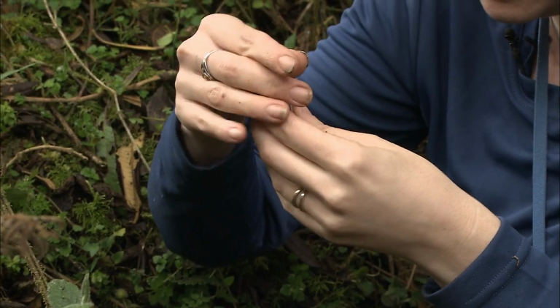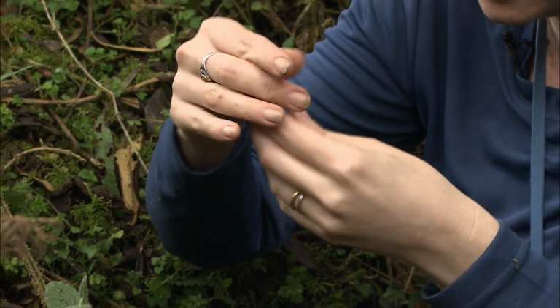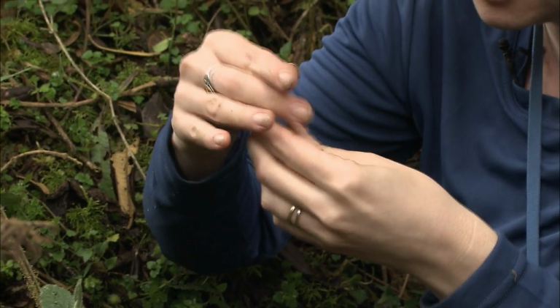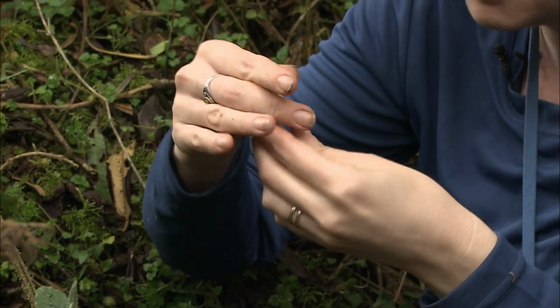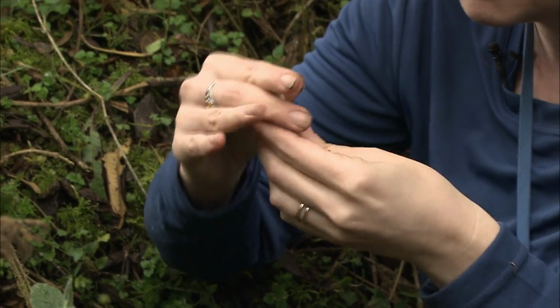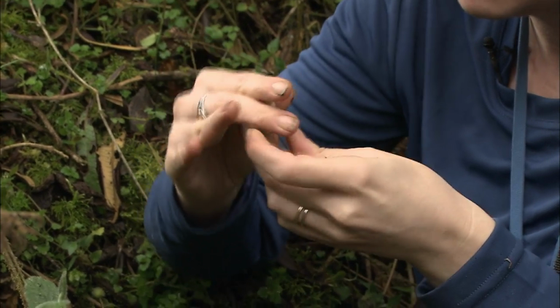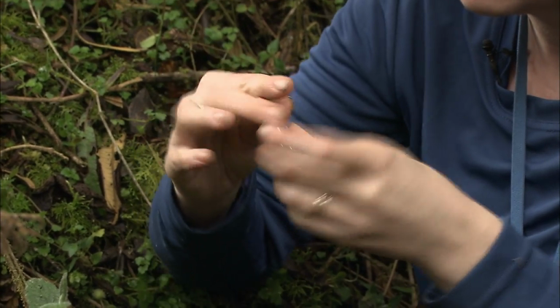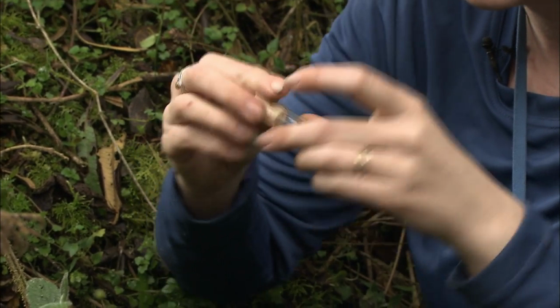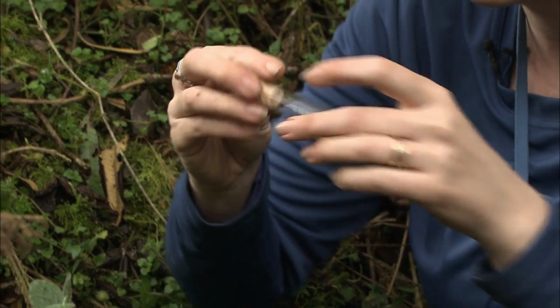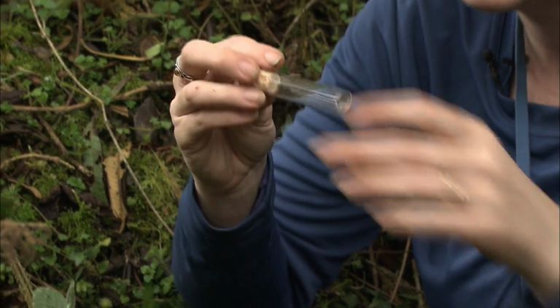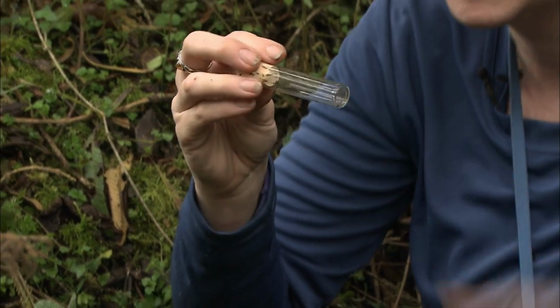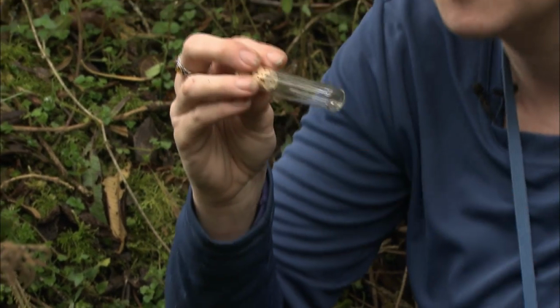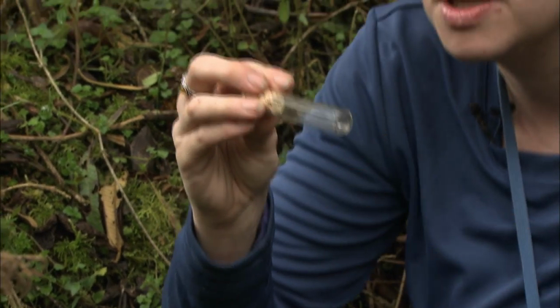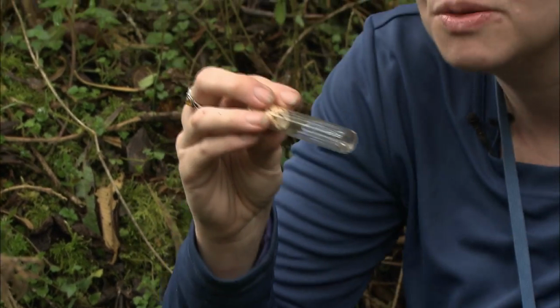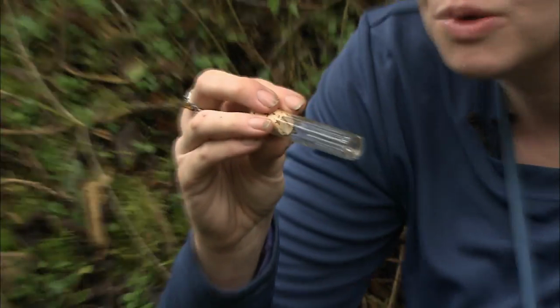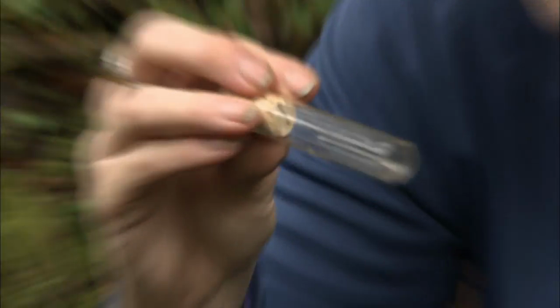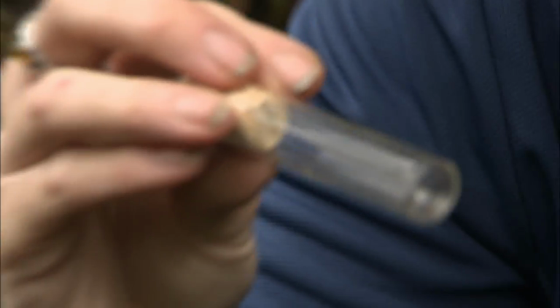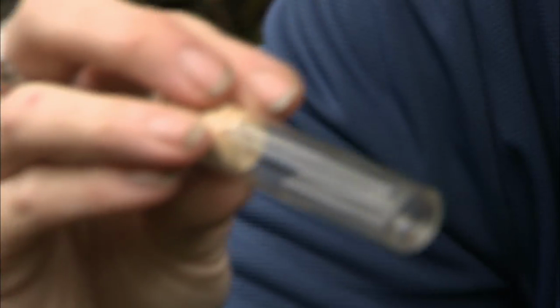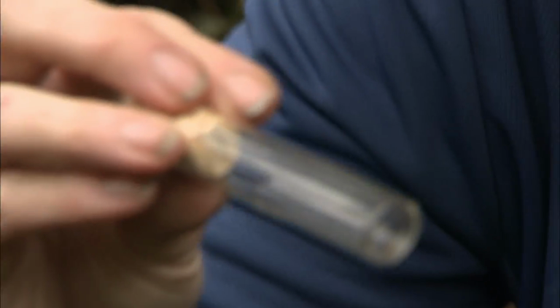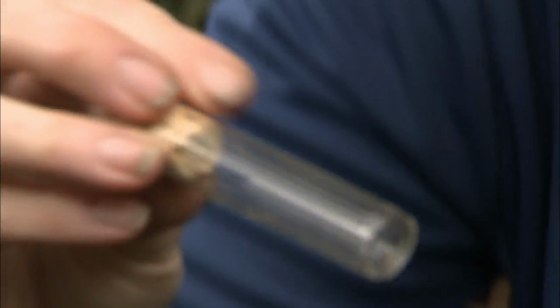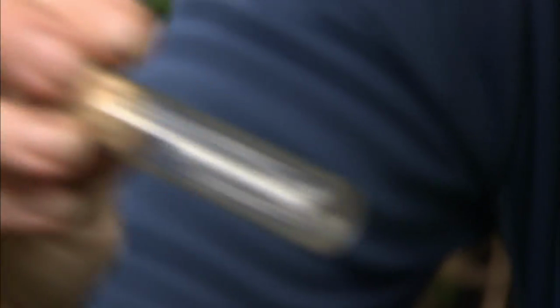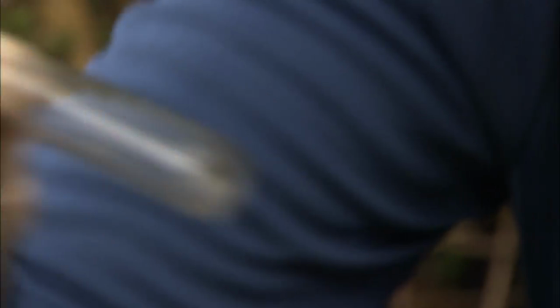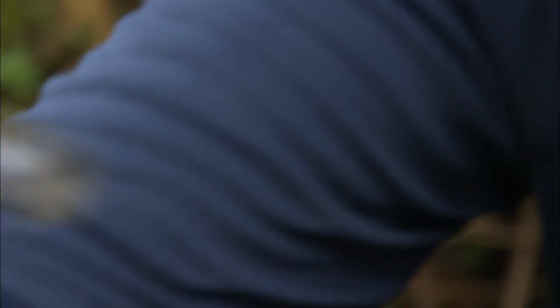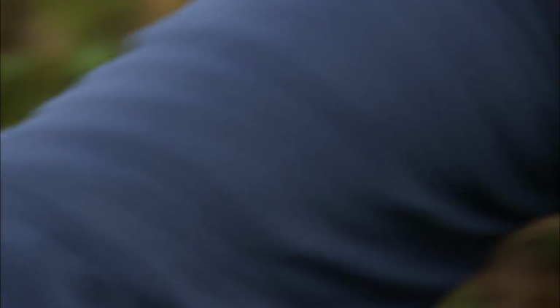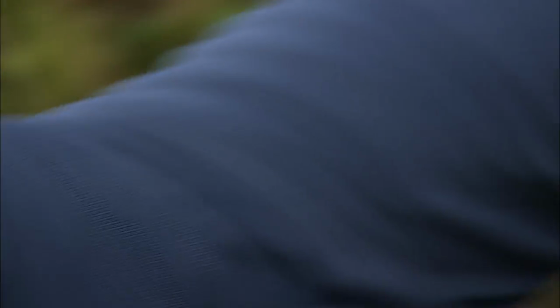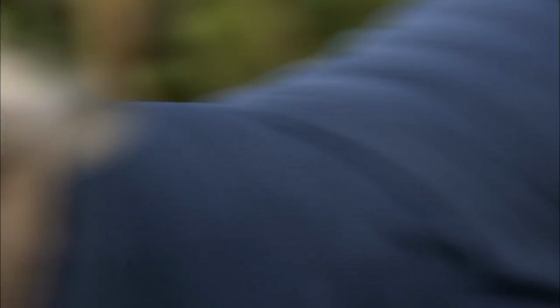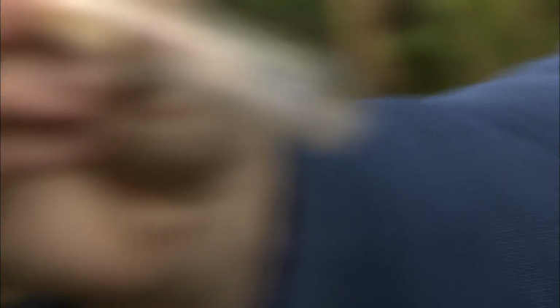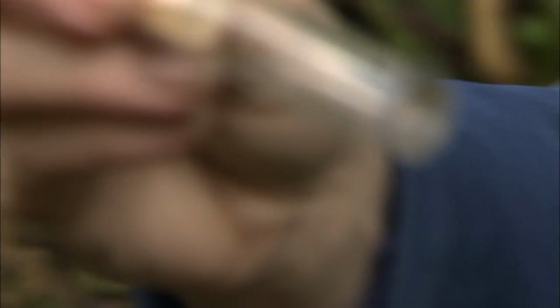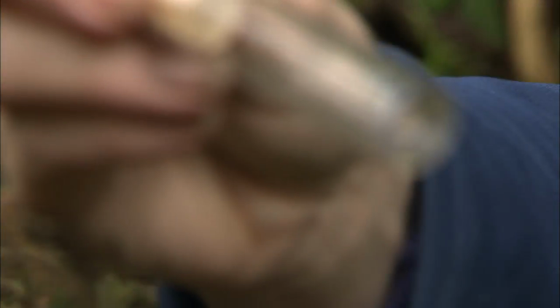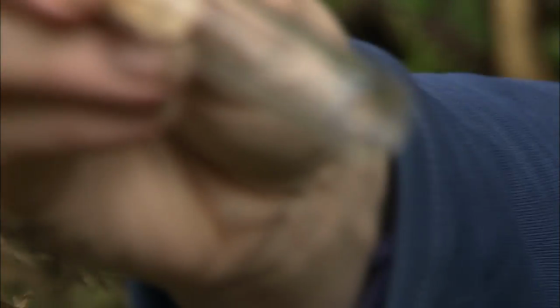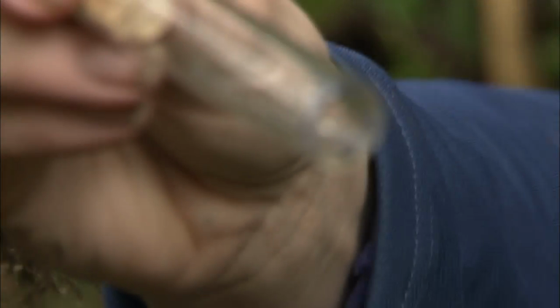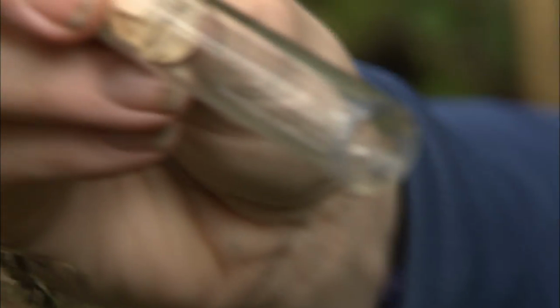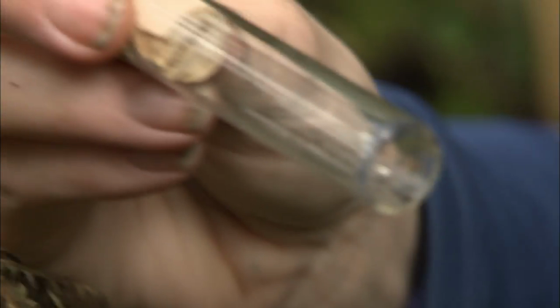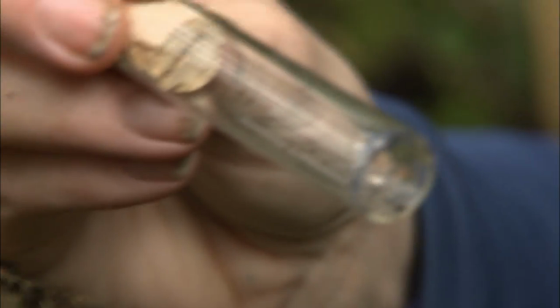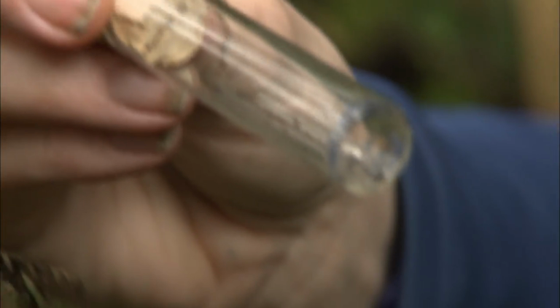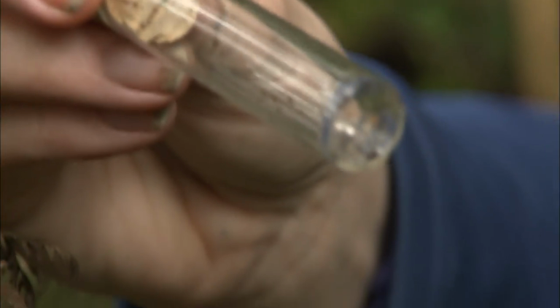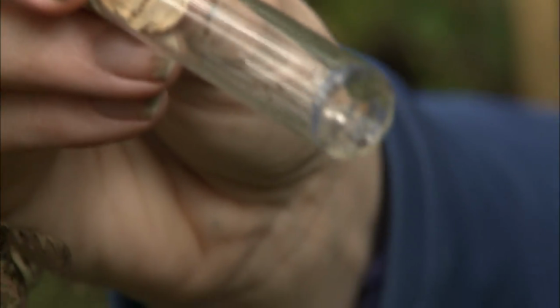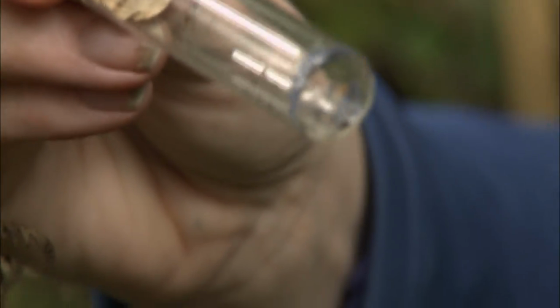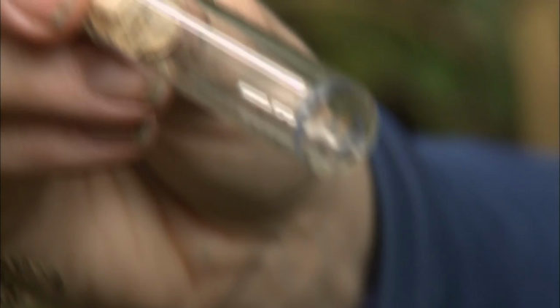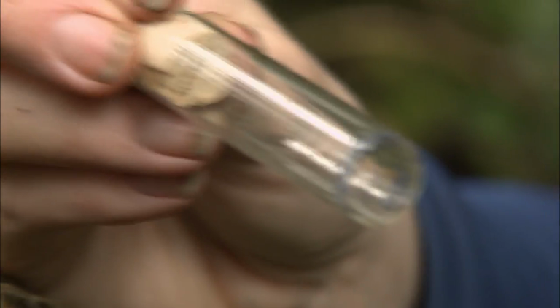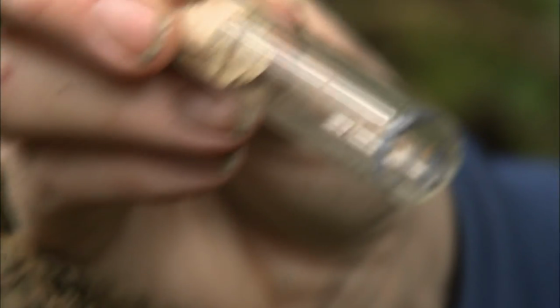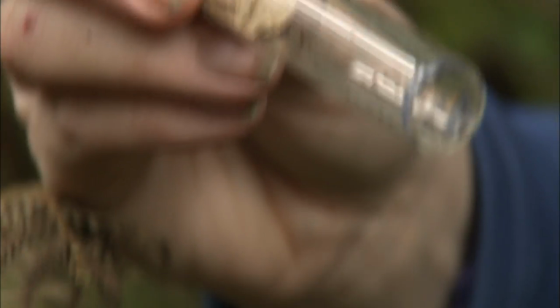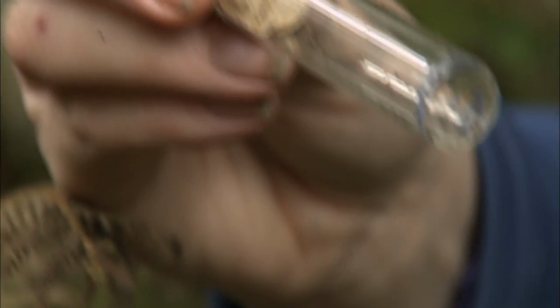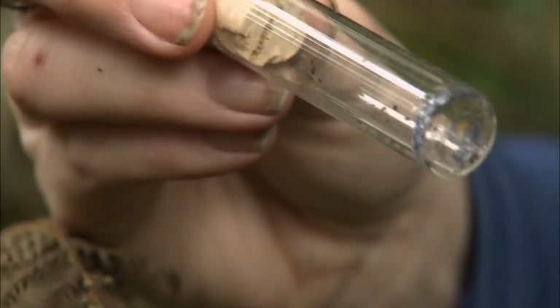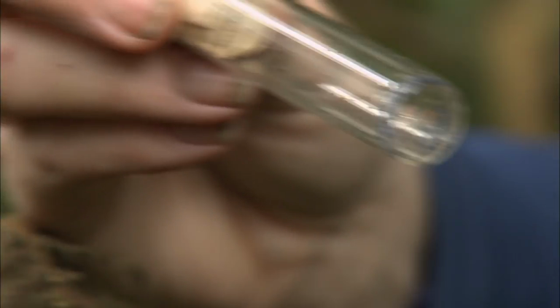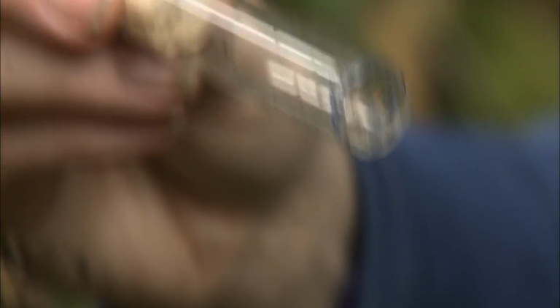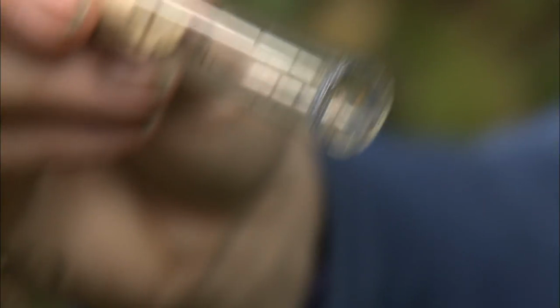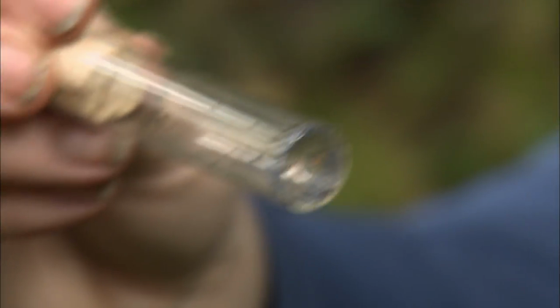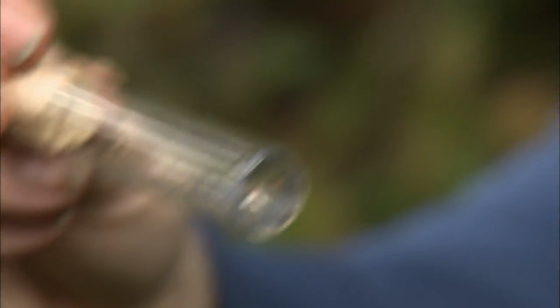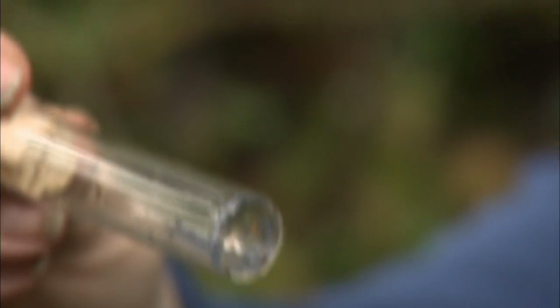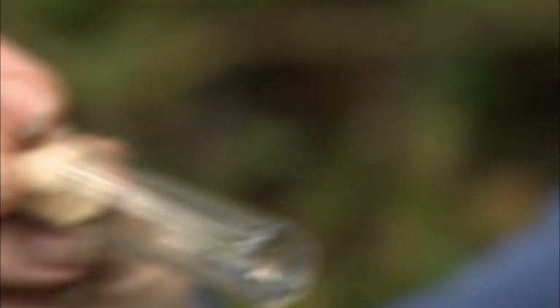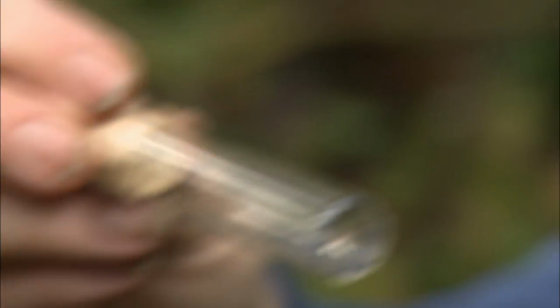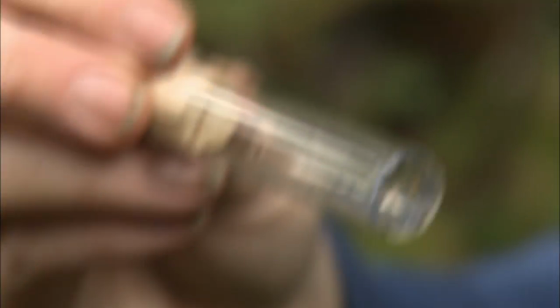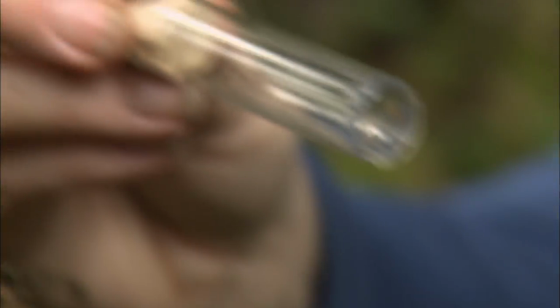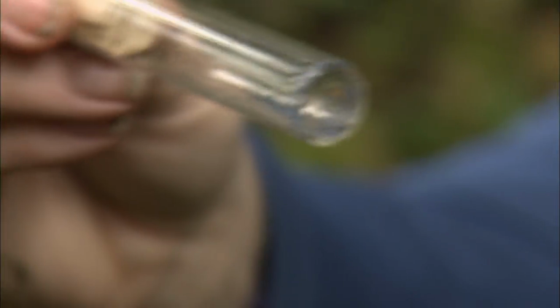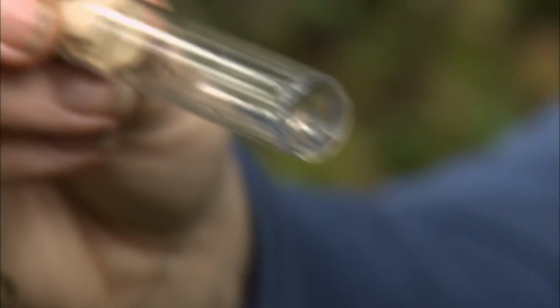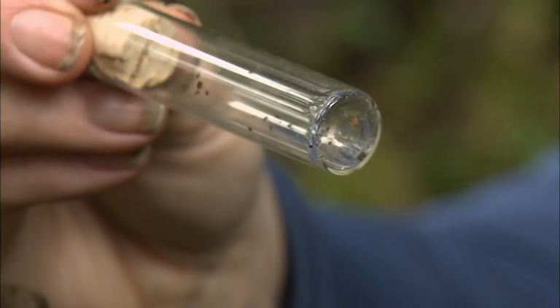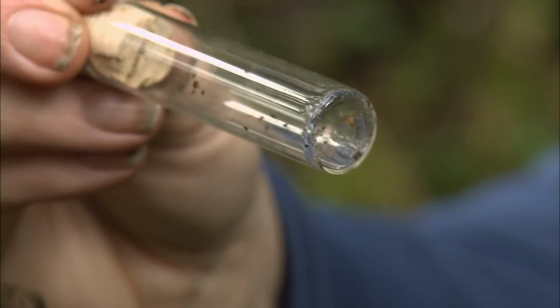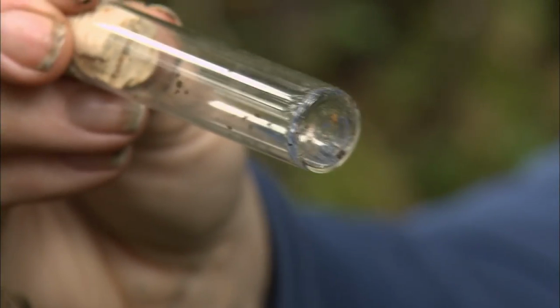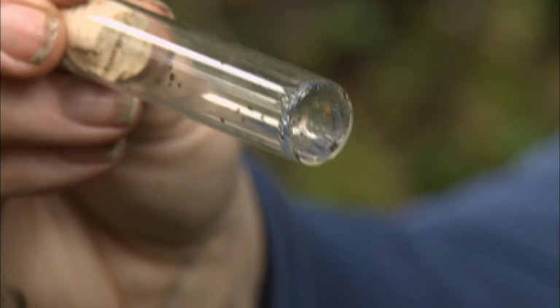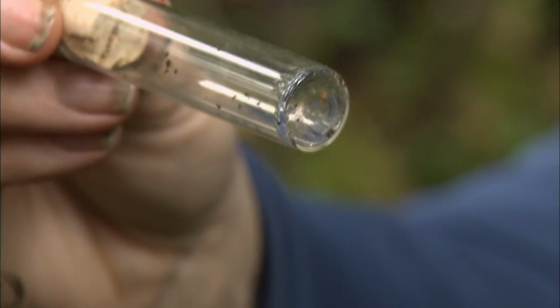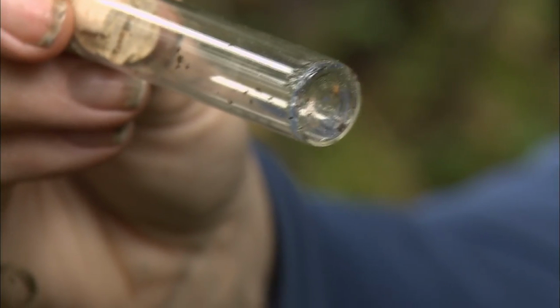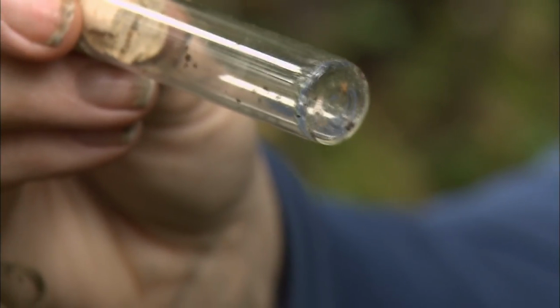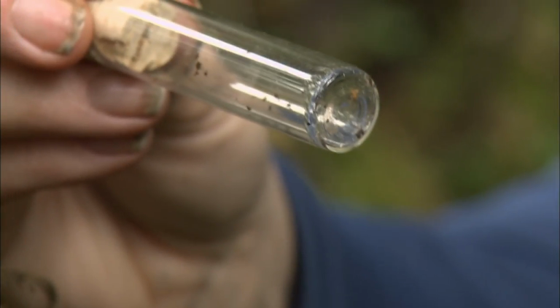So this is what we're looking for. It's orange. It's really small — 1.23 millimeters.